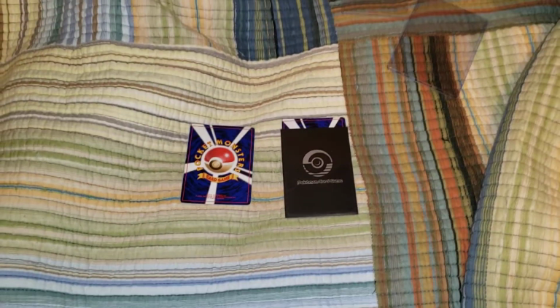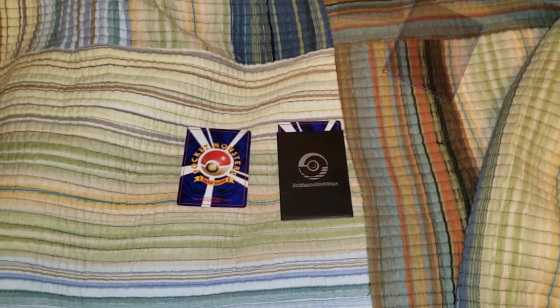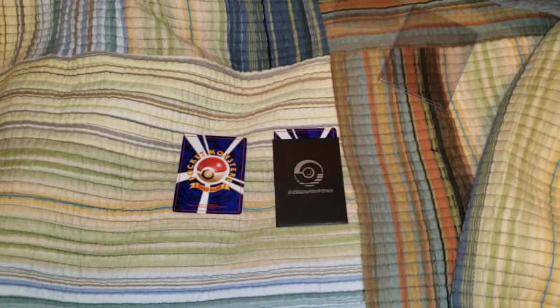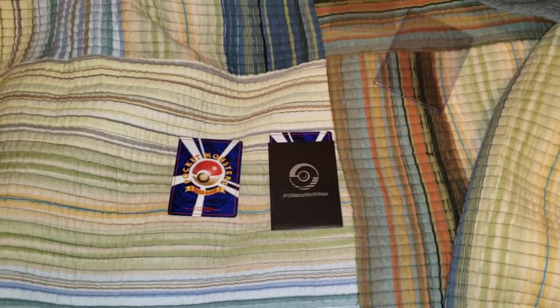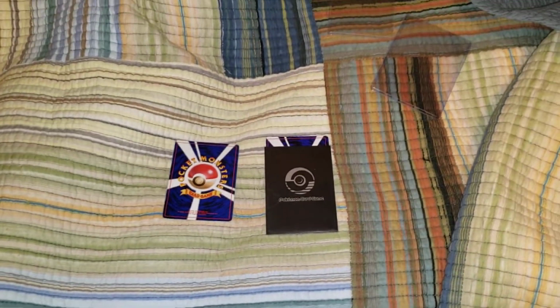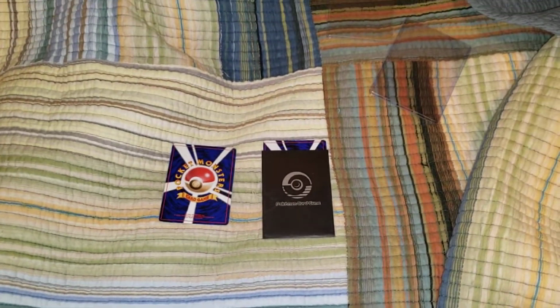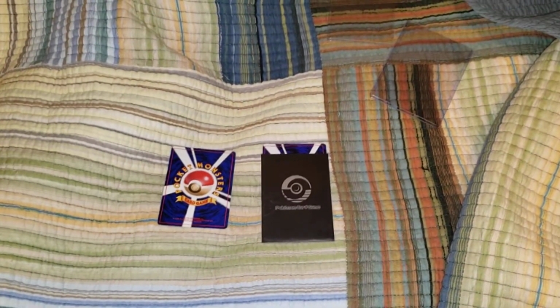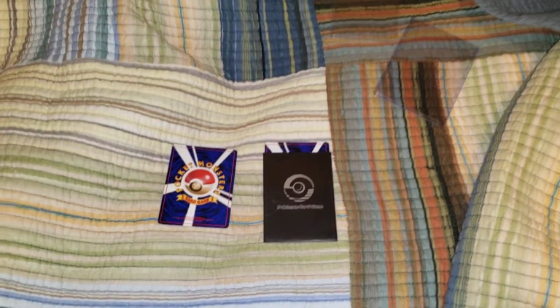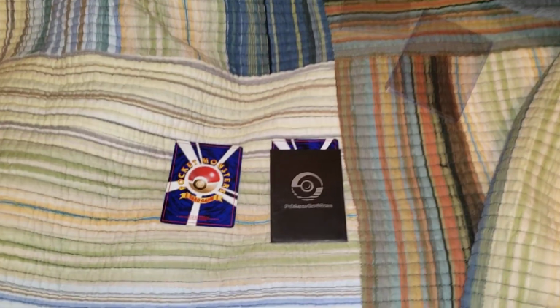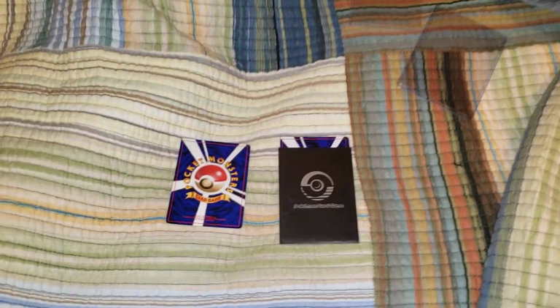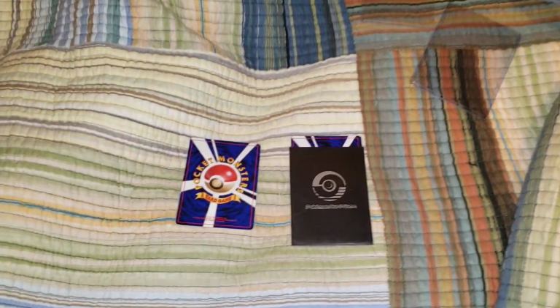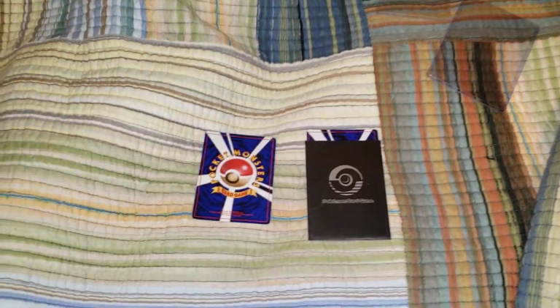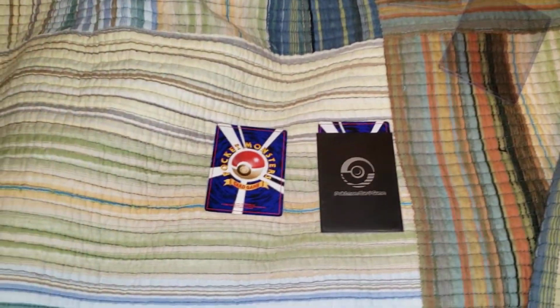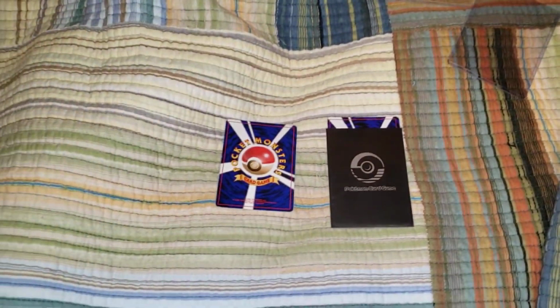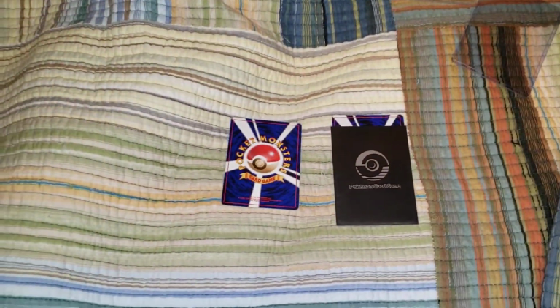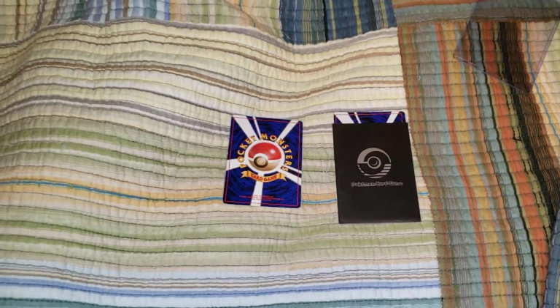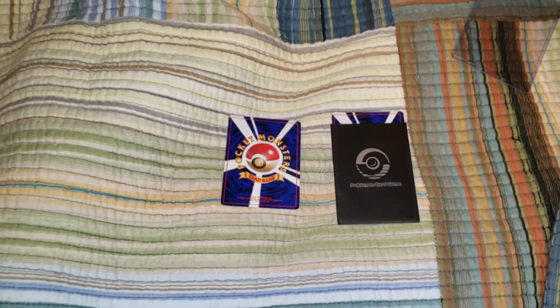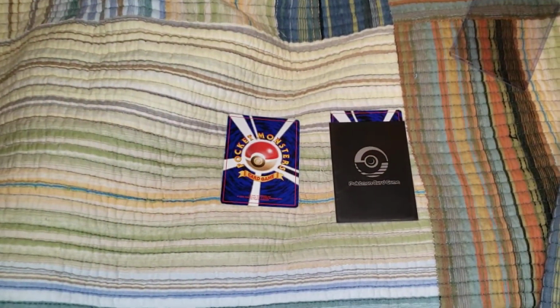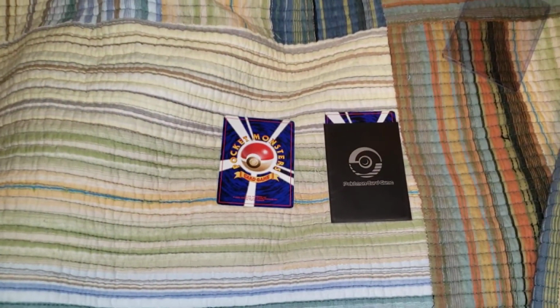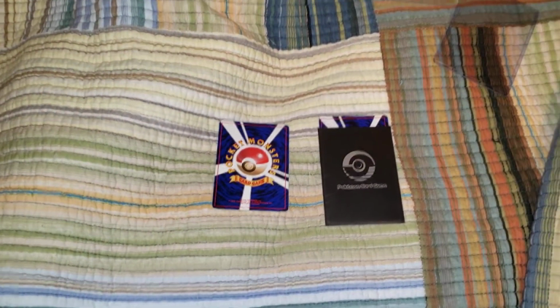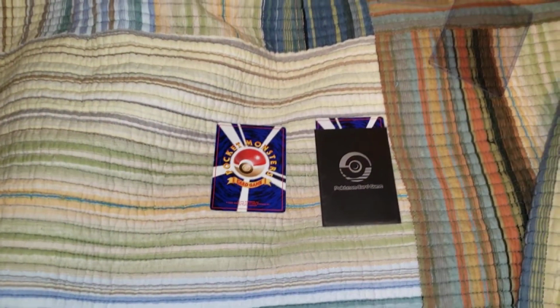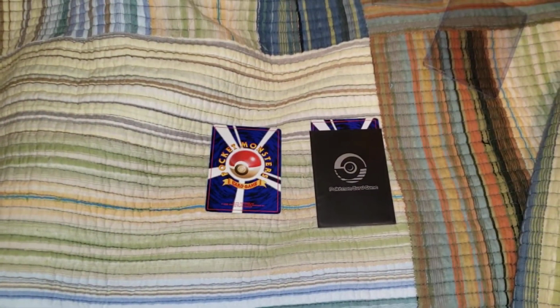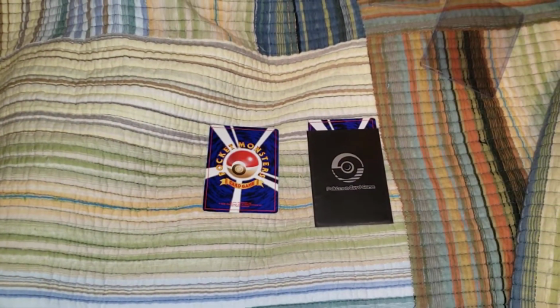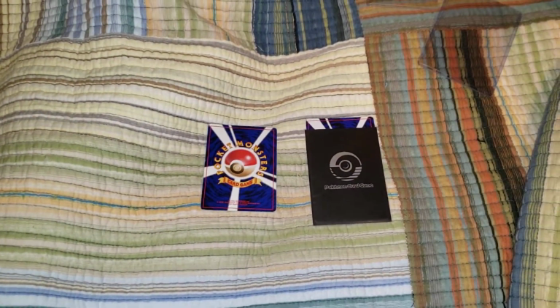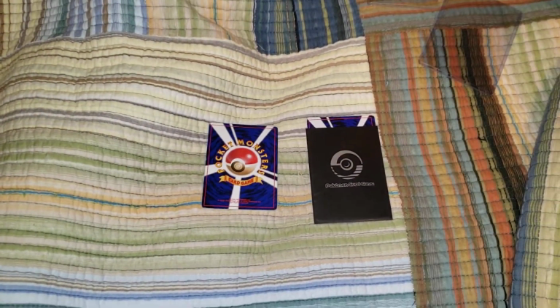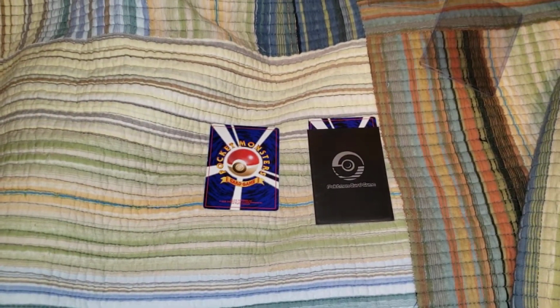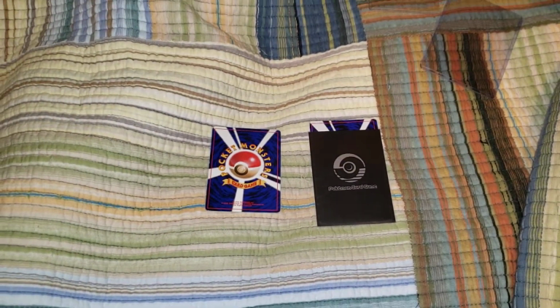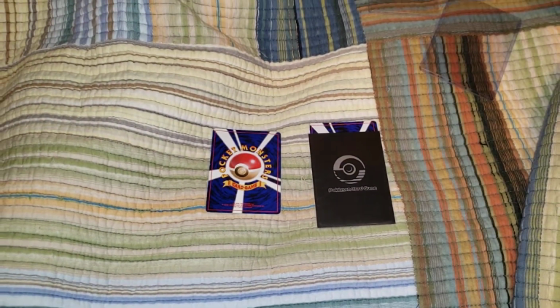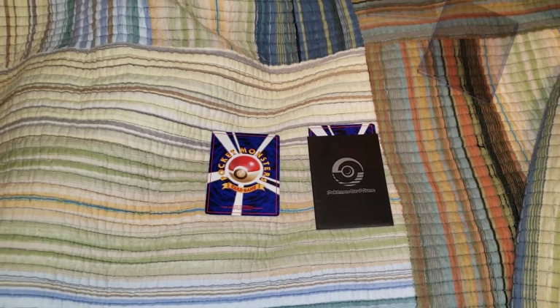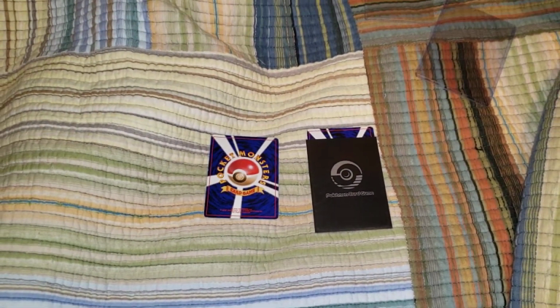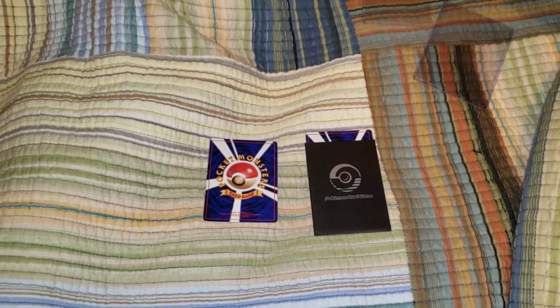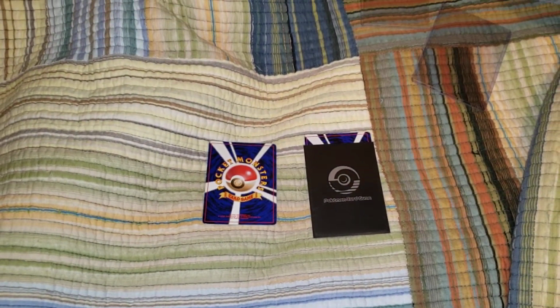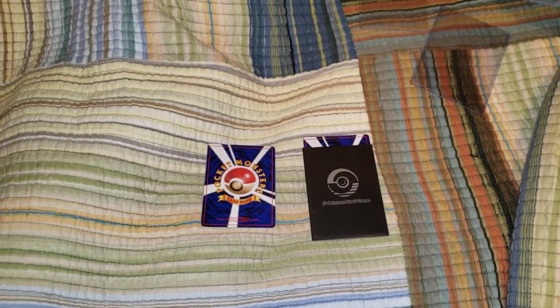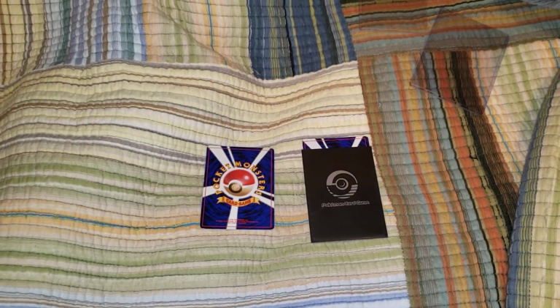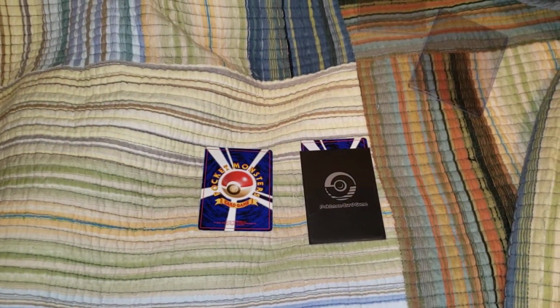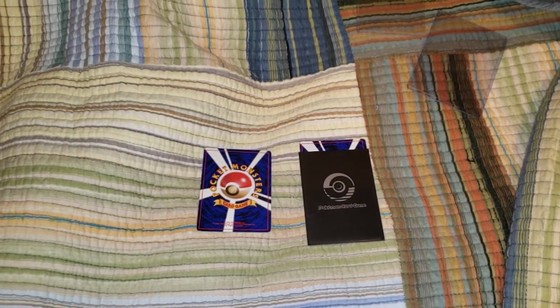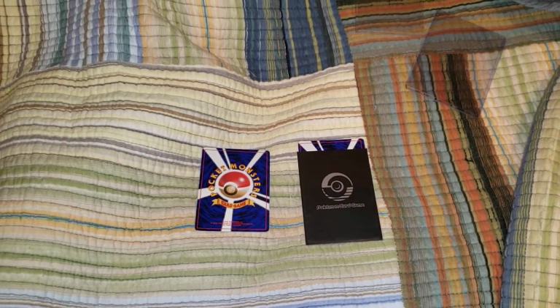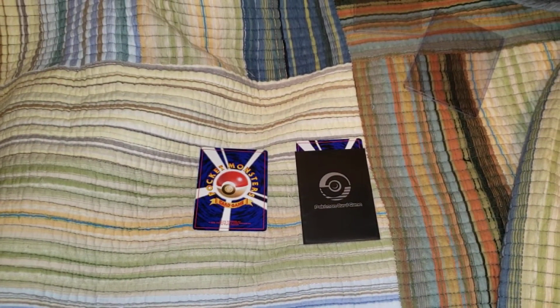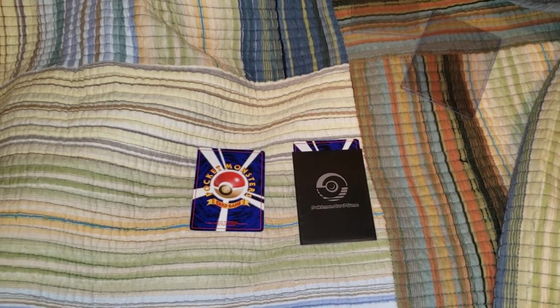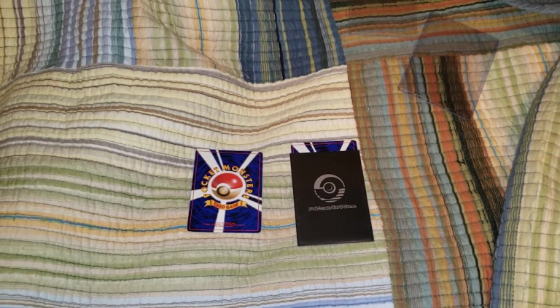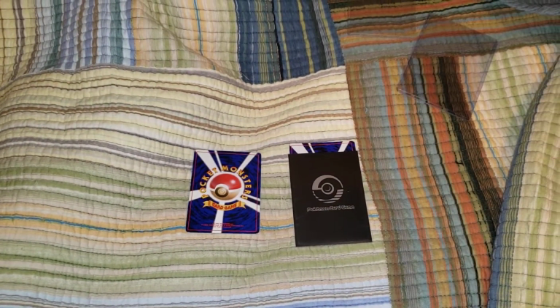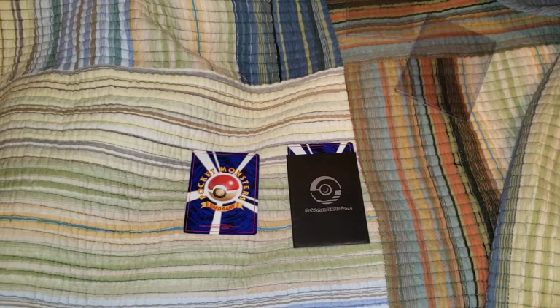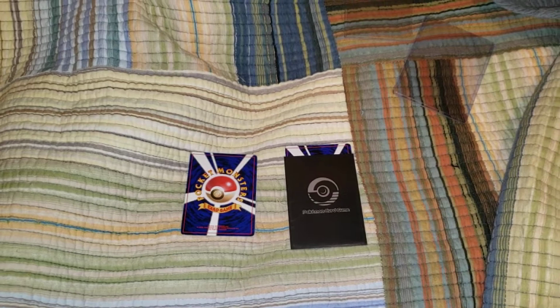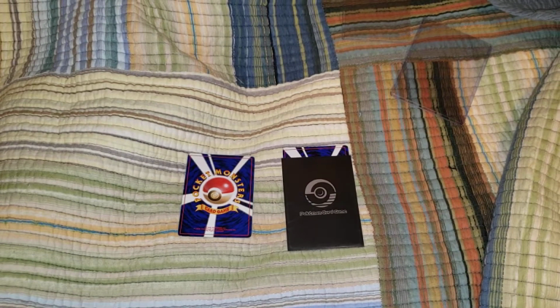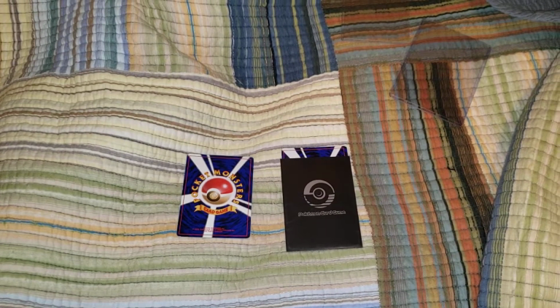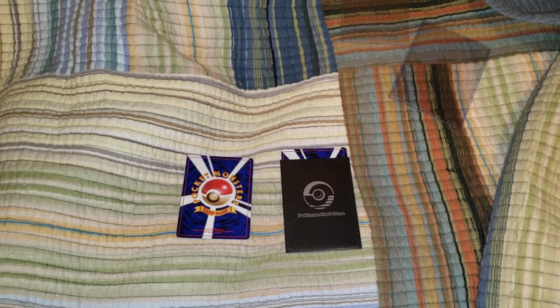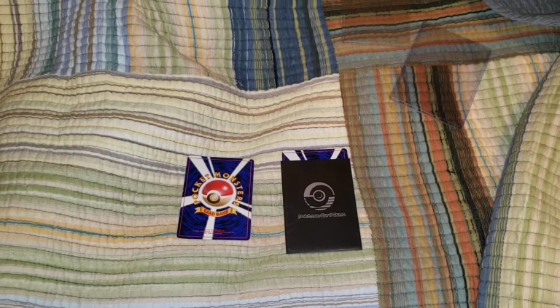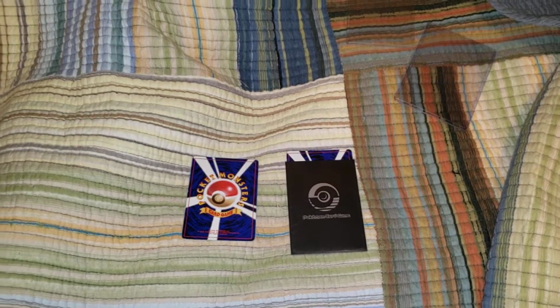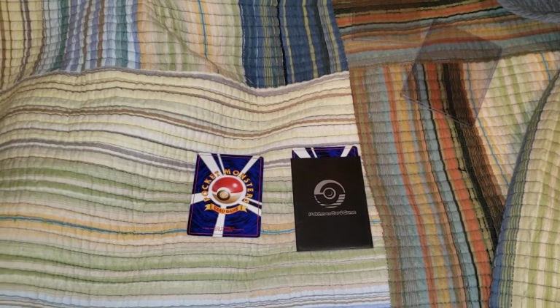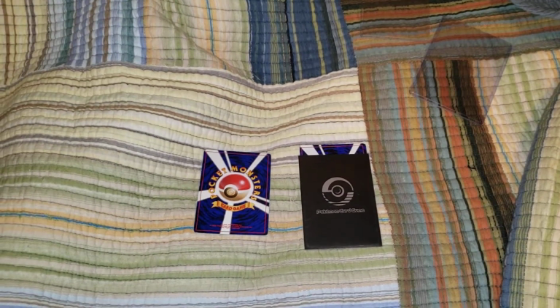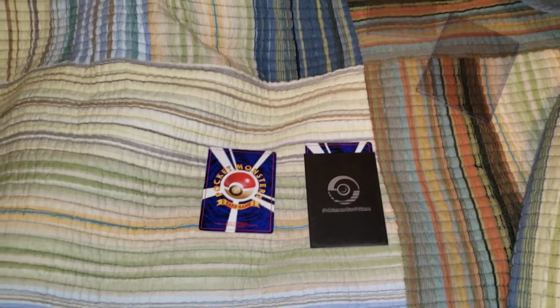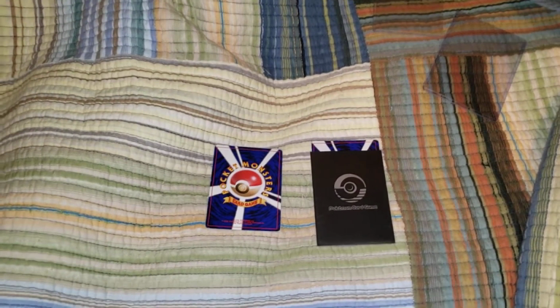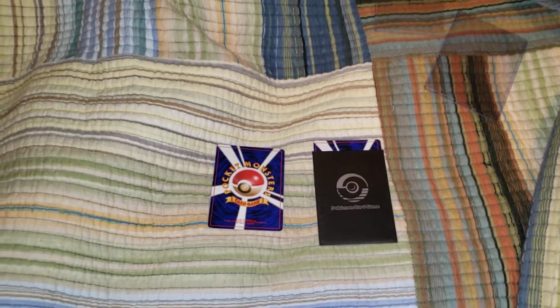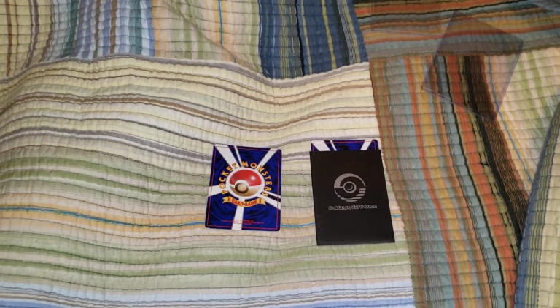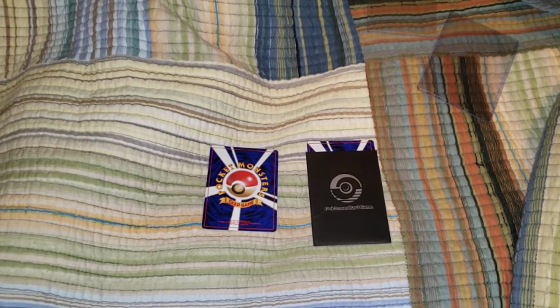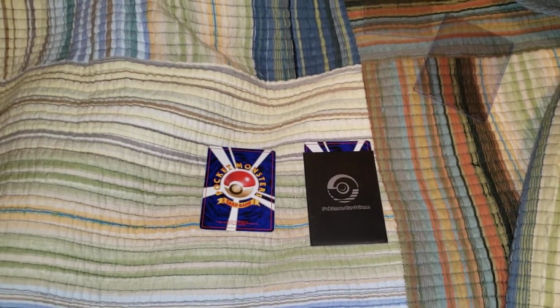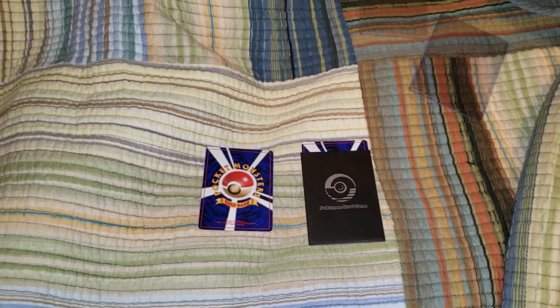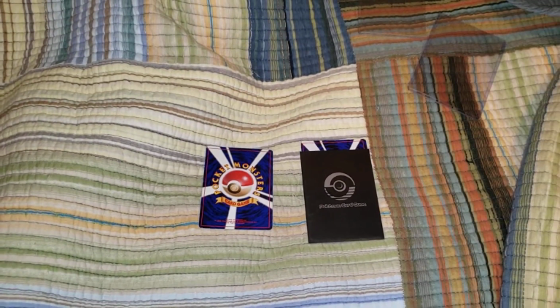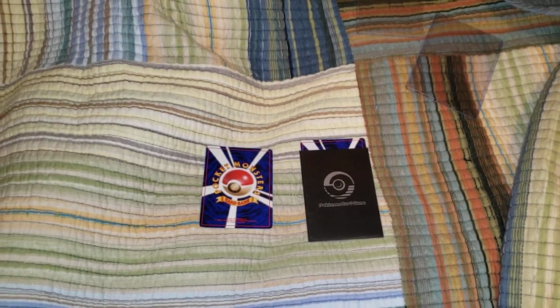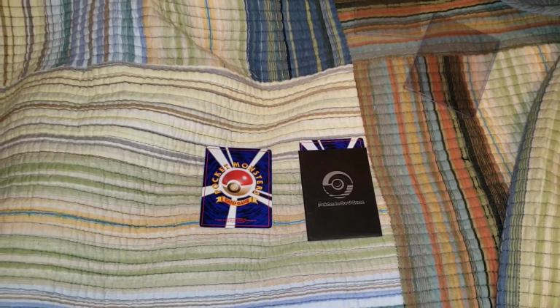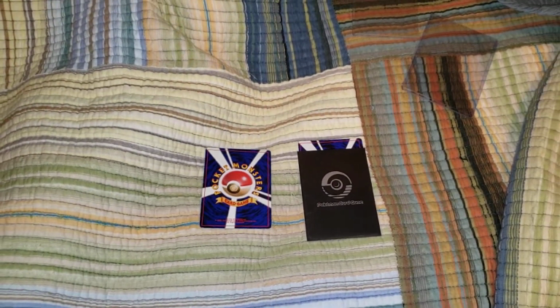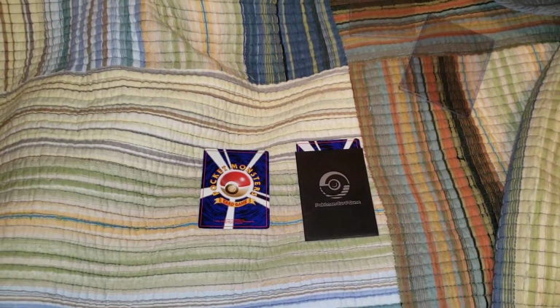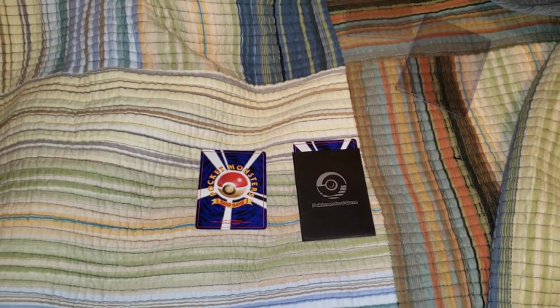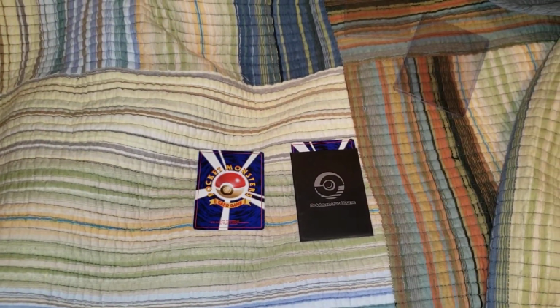Yo, what's good YouTube? Welcome back to another Pokemon TCG video with your boy H2KingA12. I got a really weird video for you today.